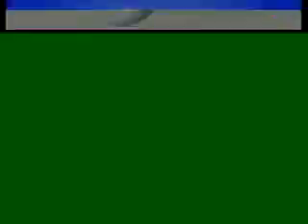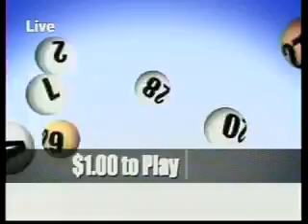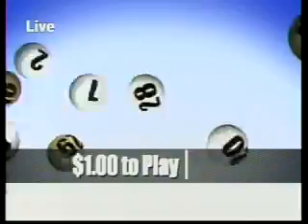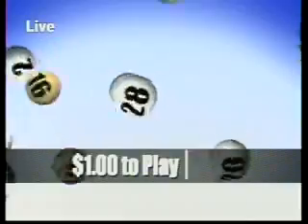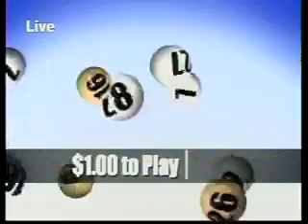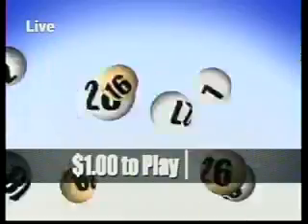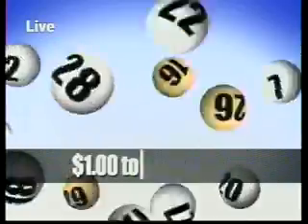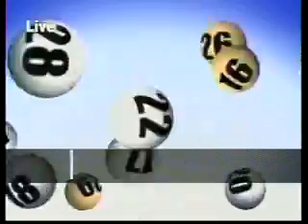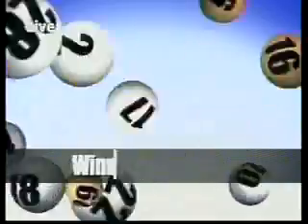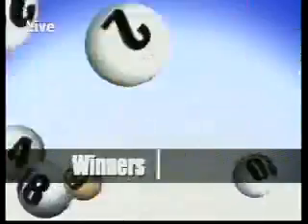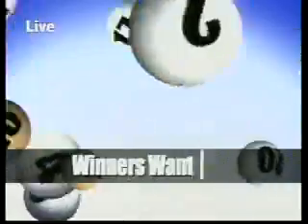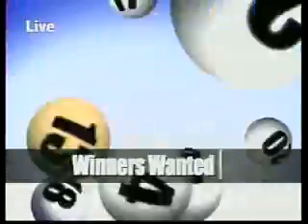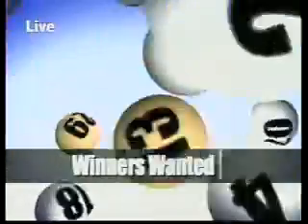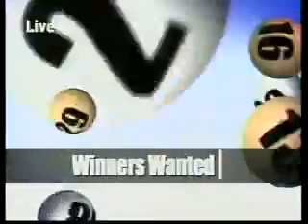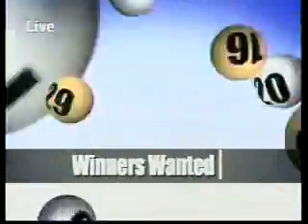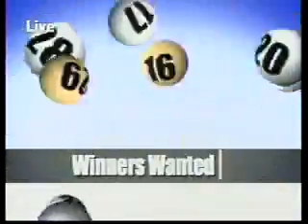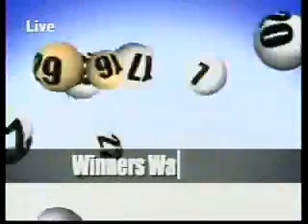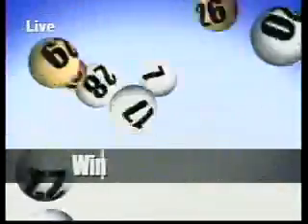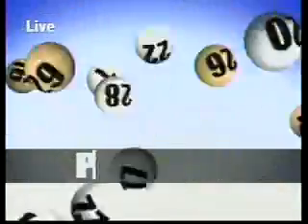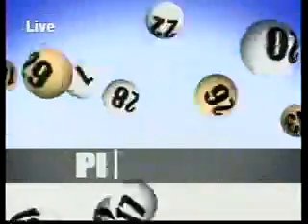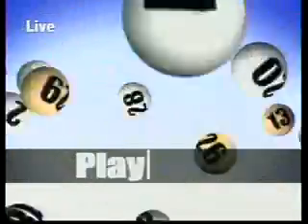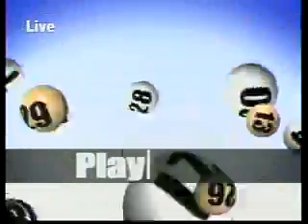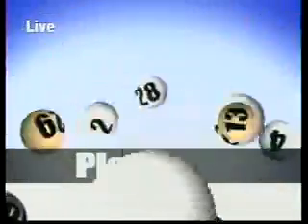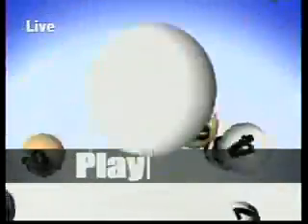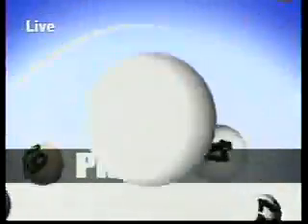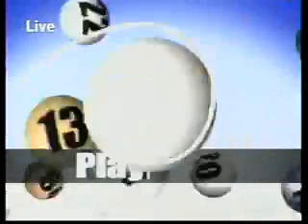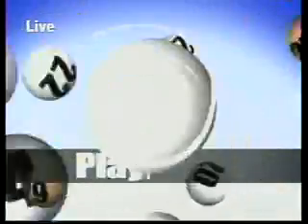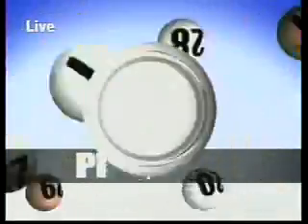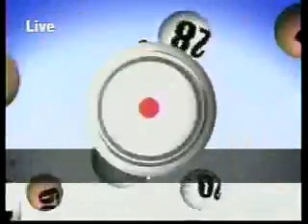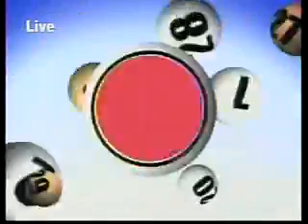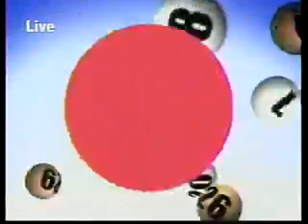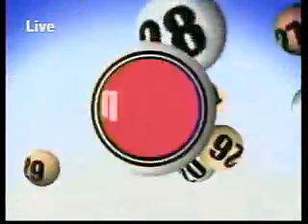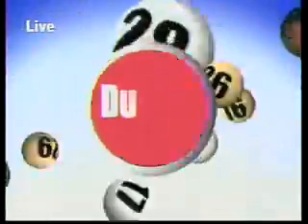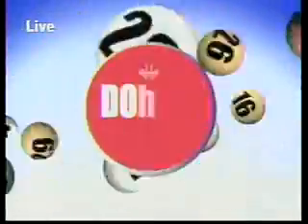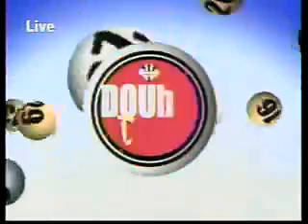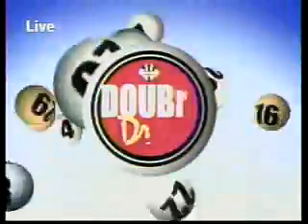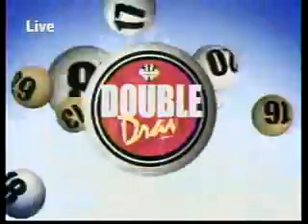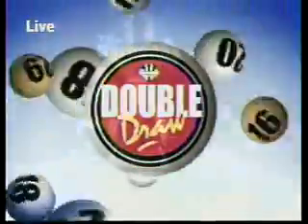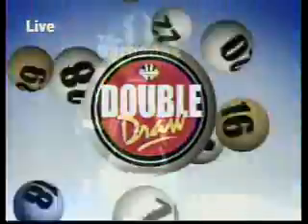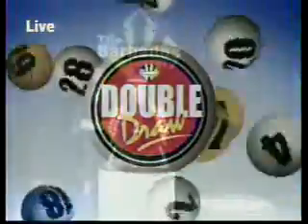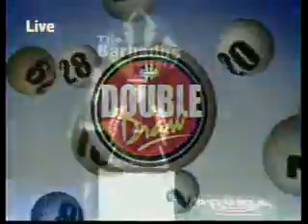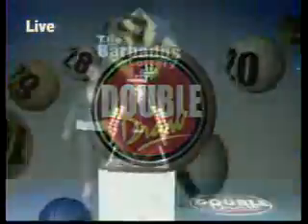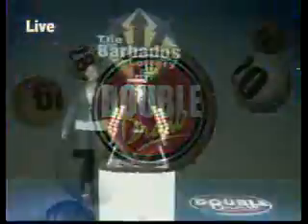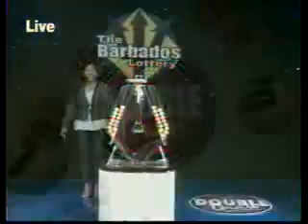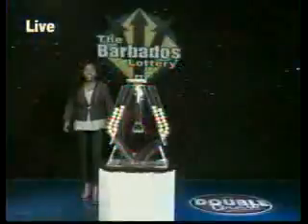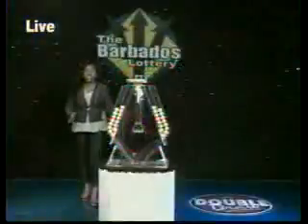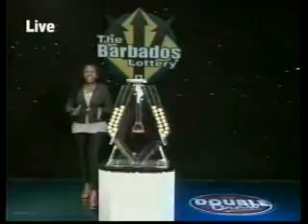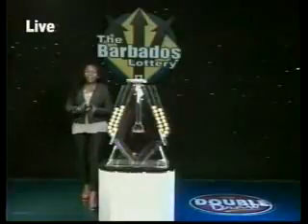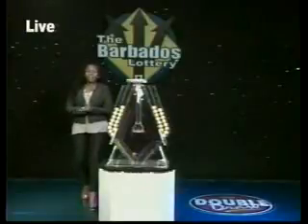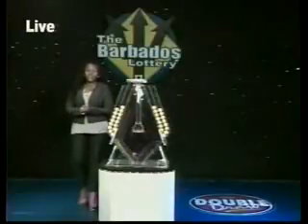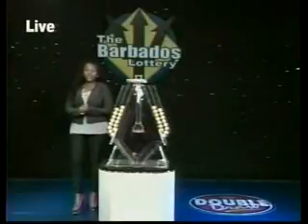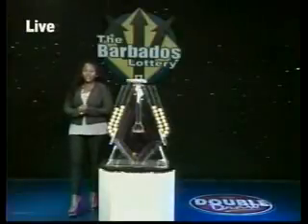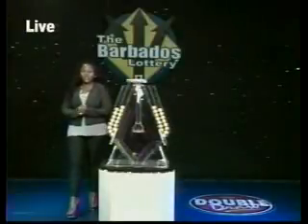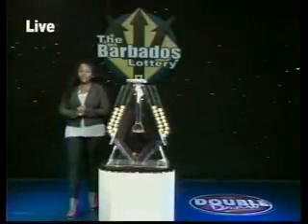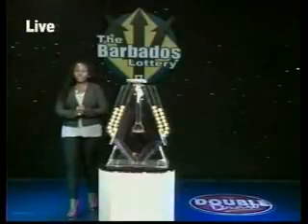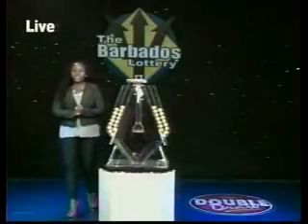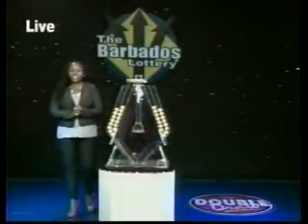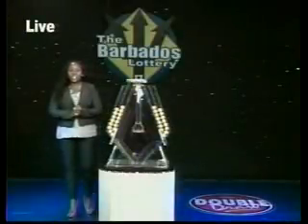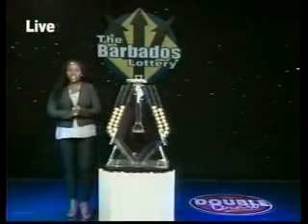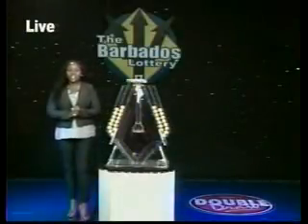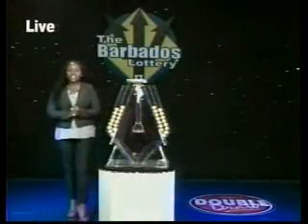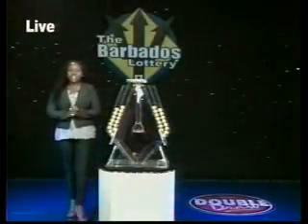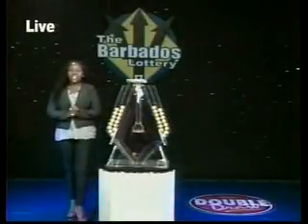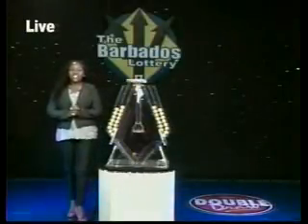Double Draw. Hi there, good afternoon, I'm Tisha Hines.